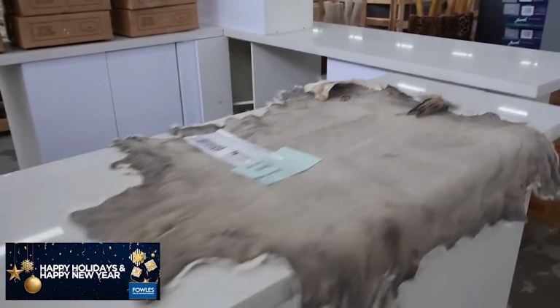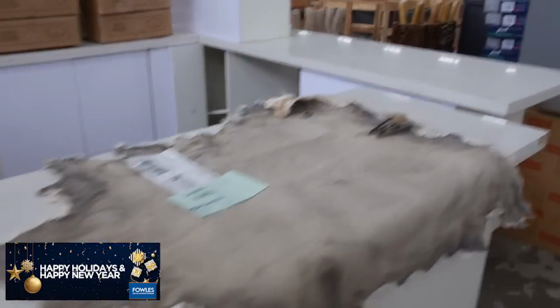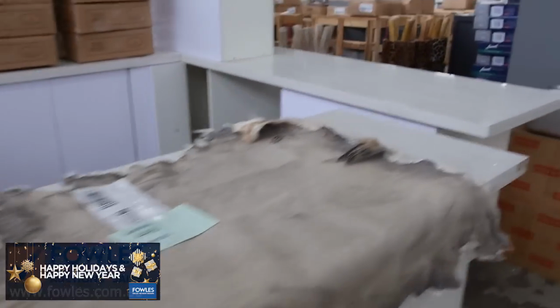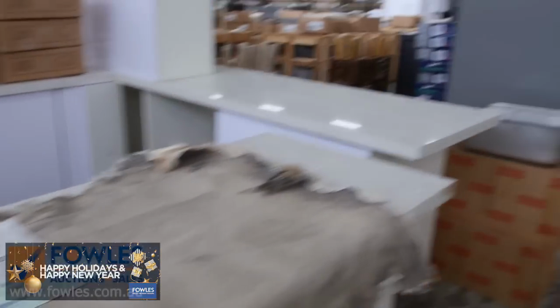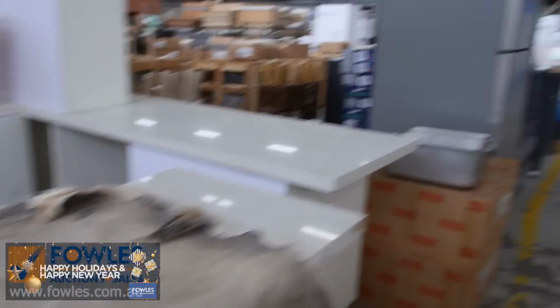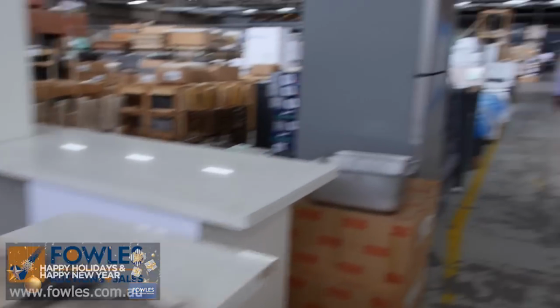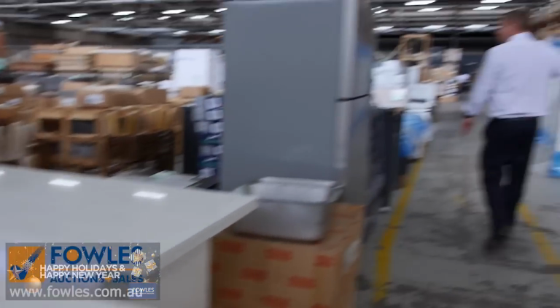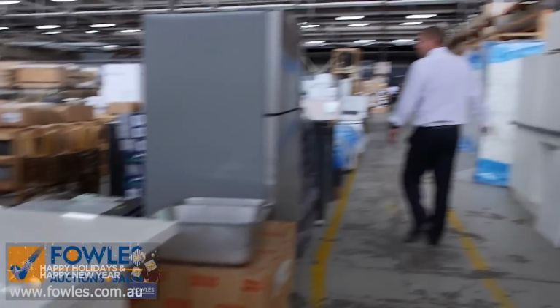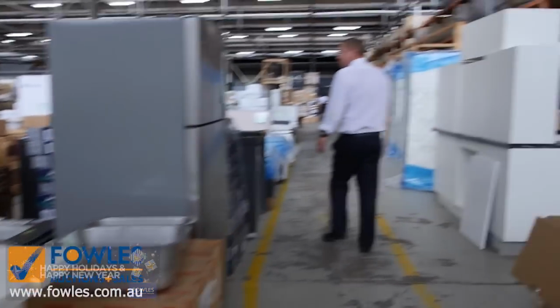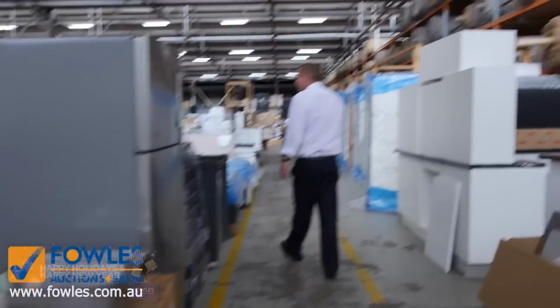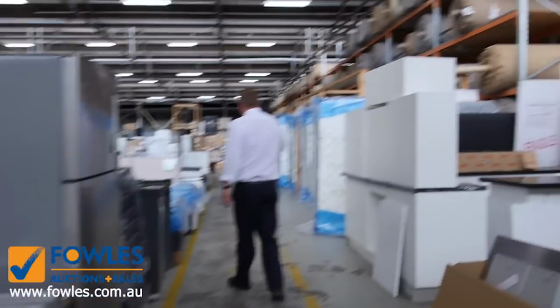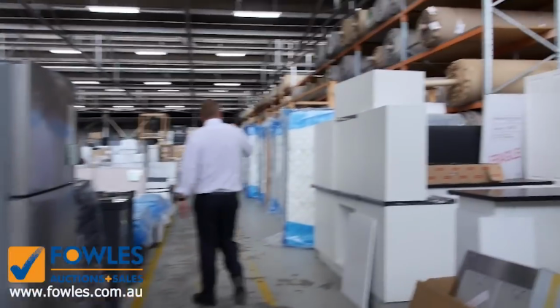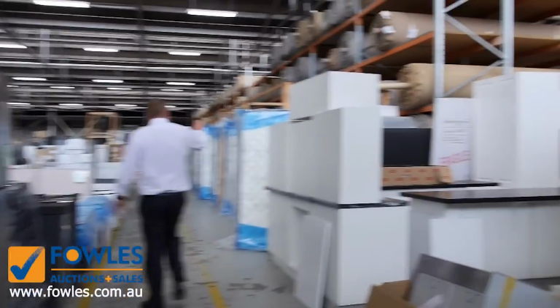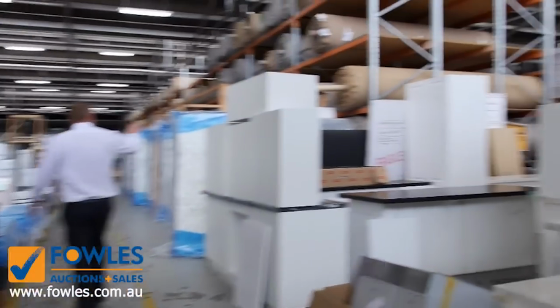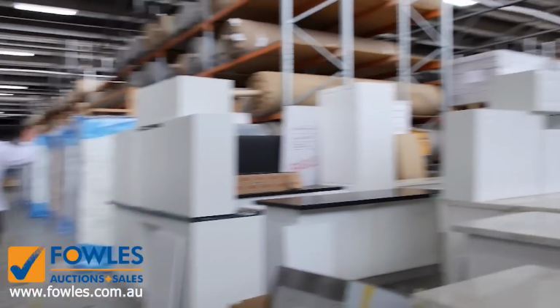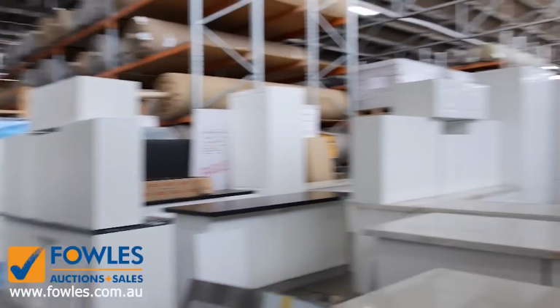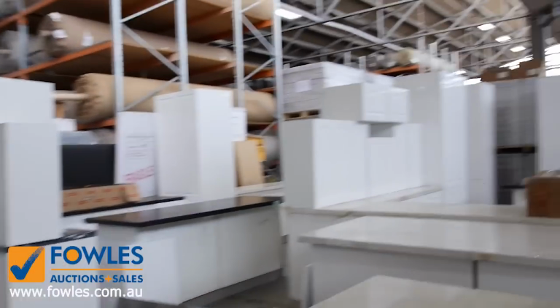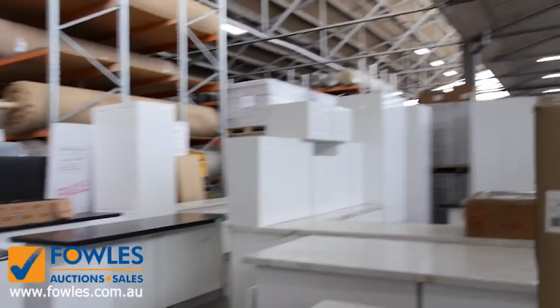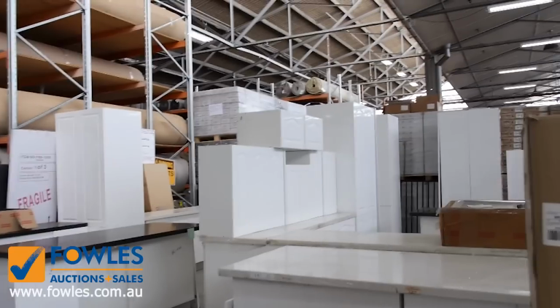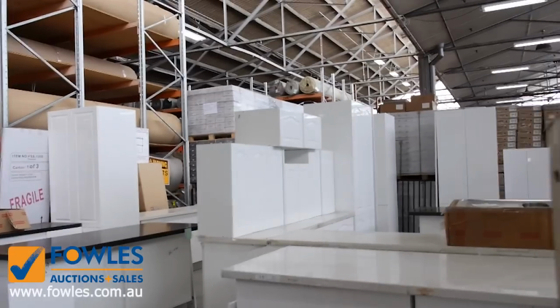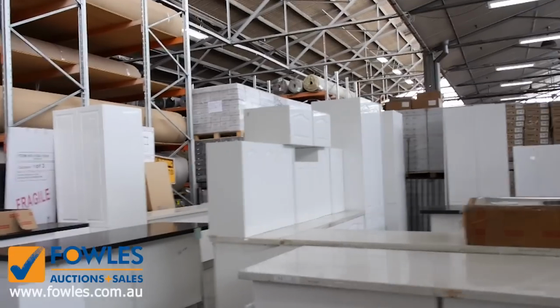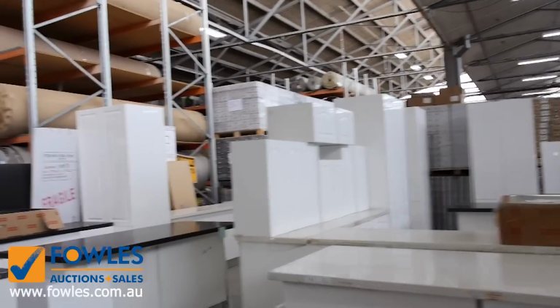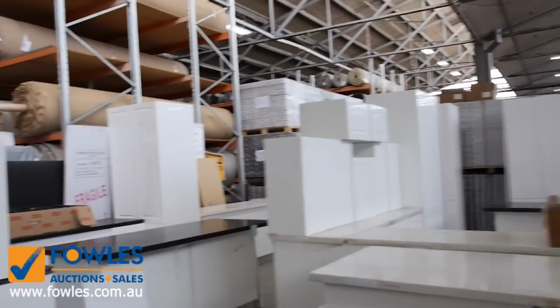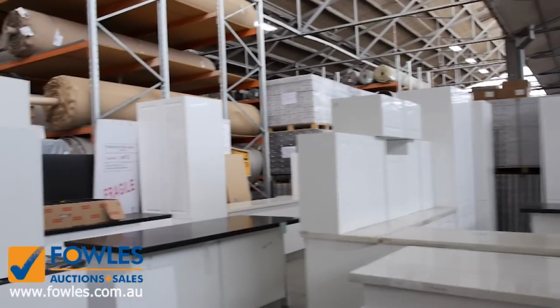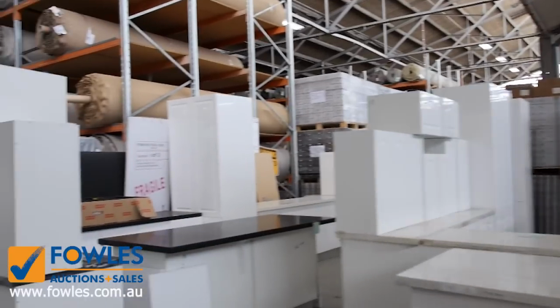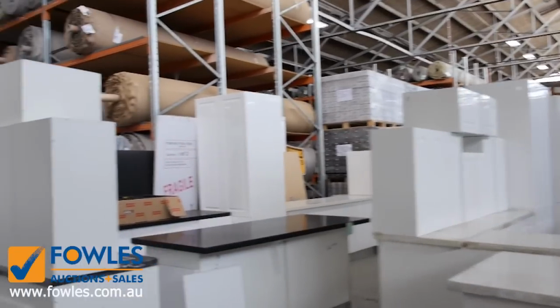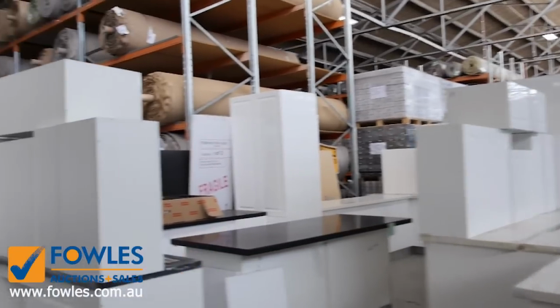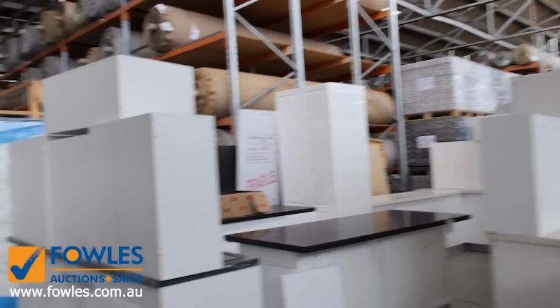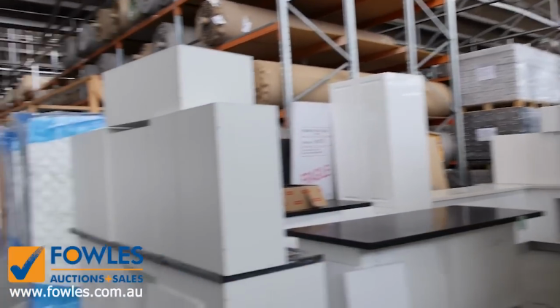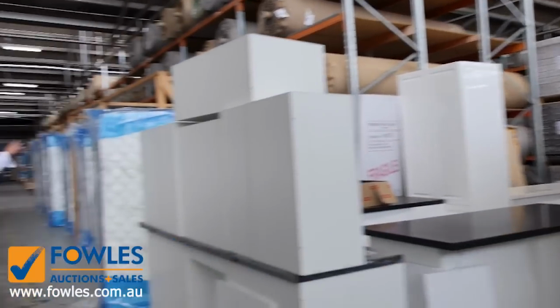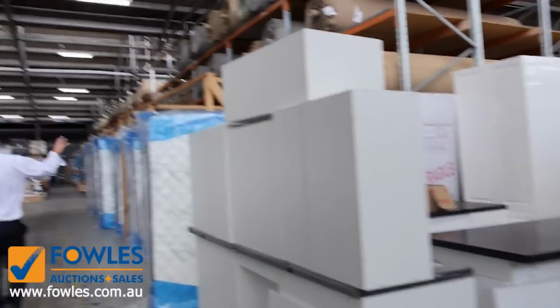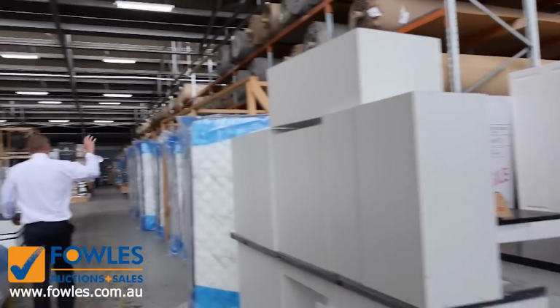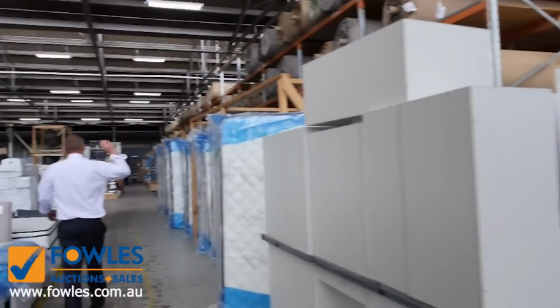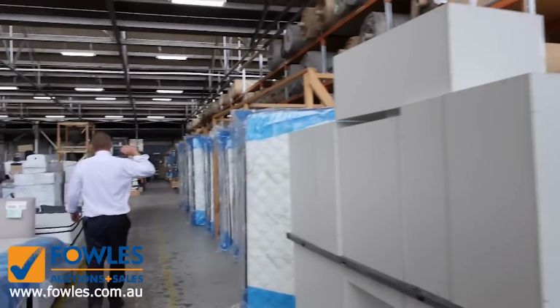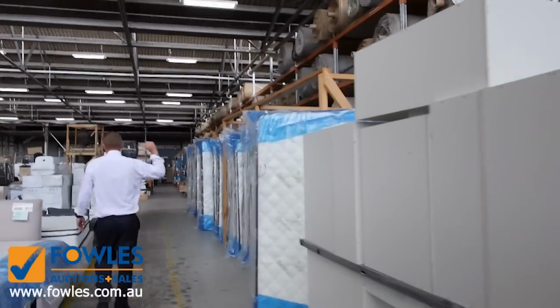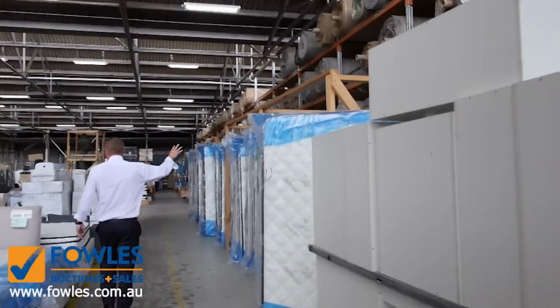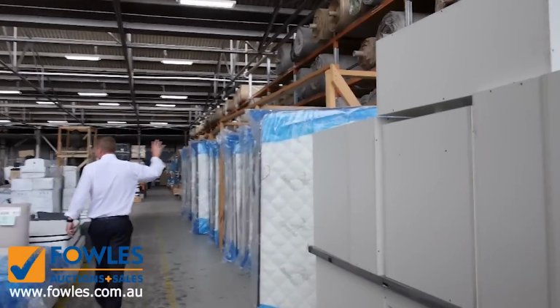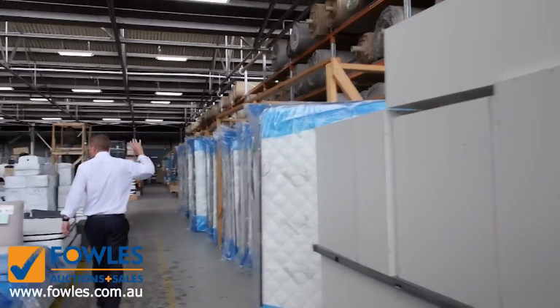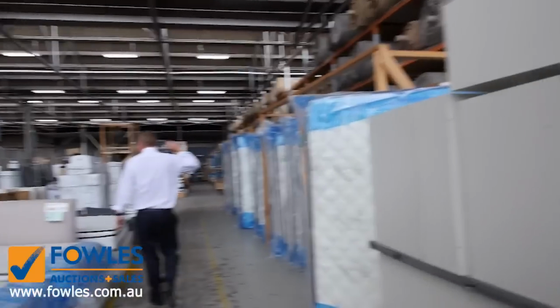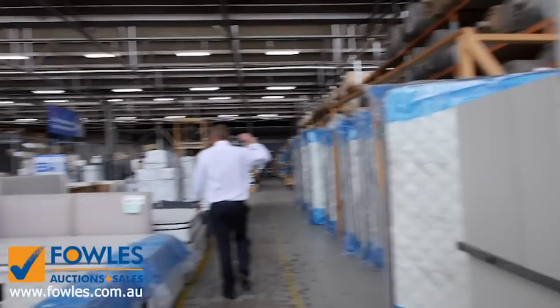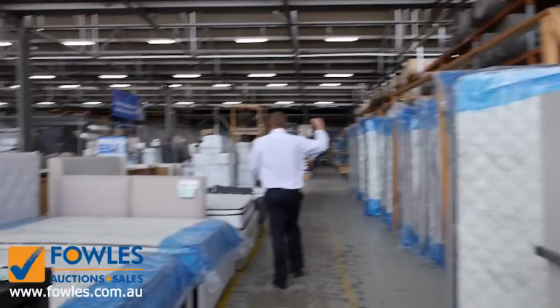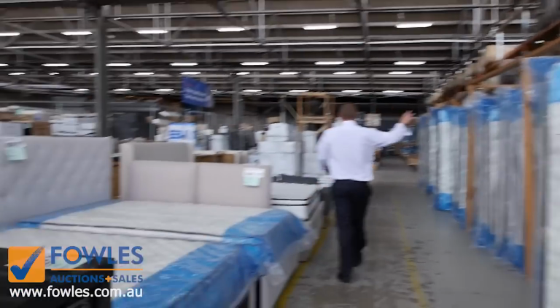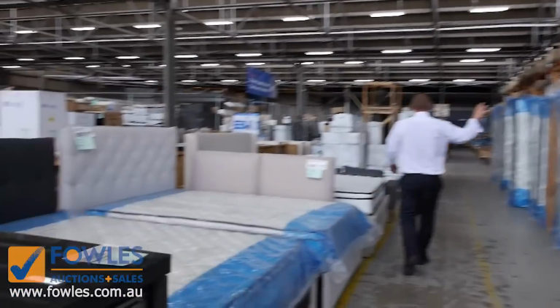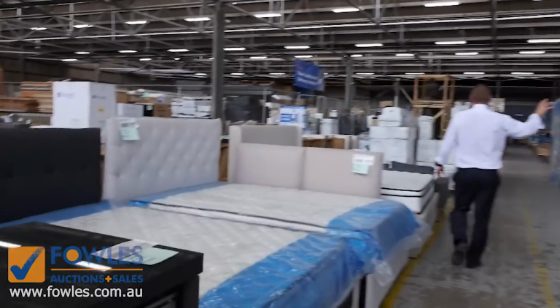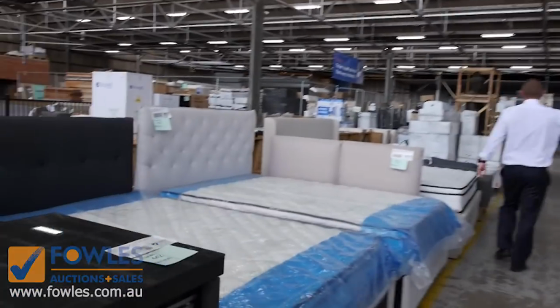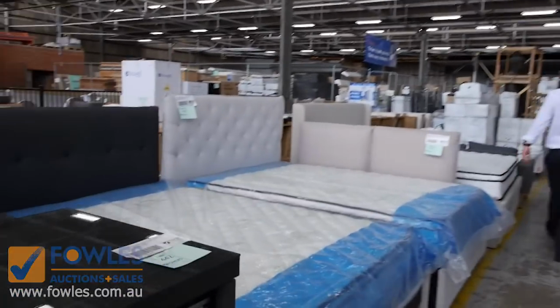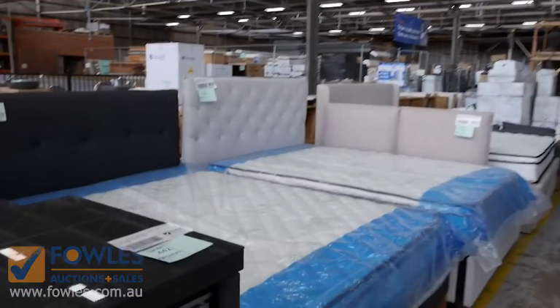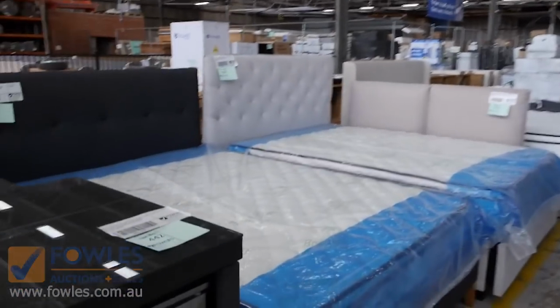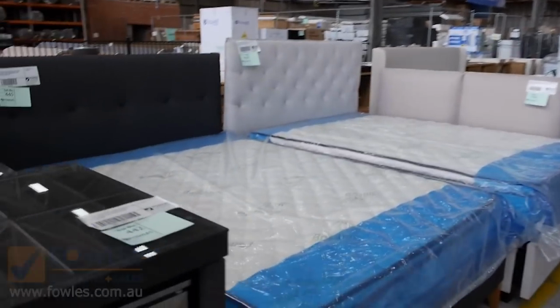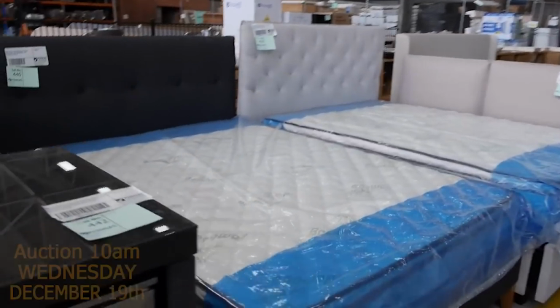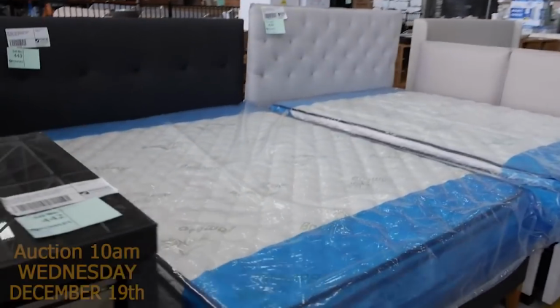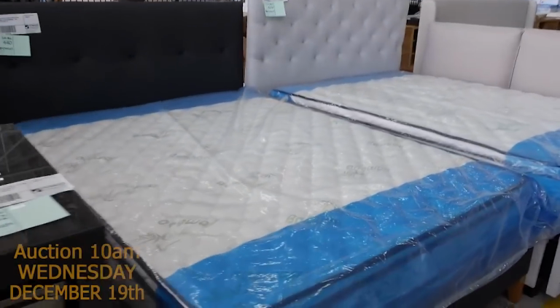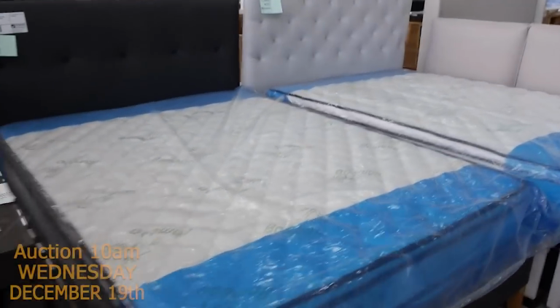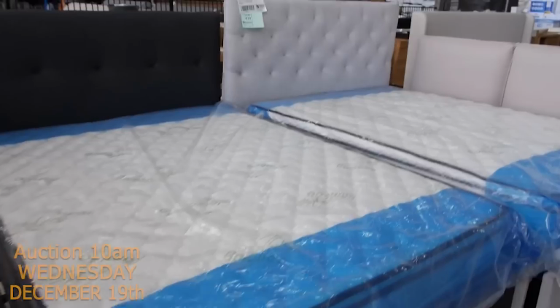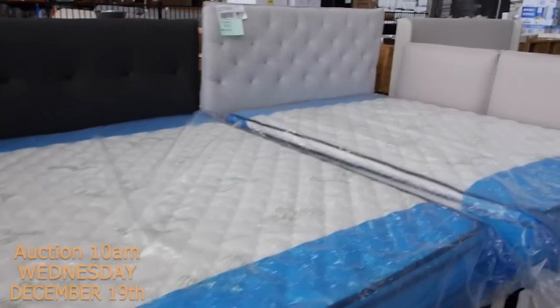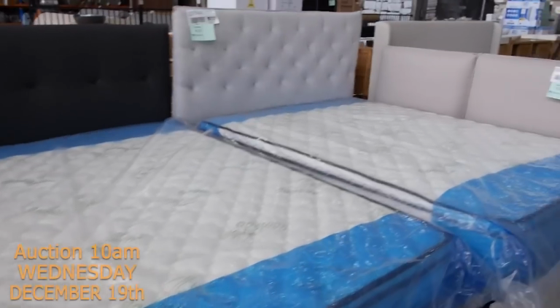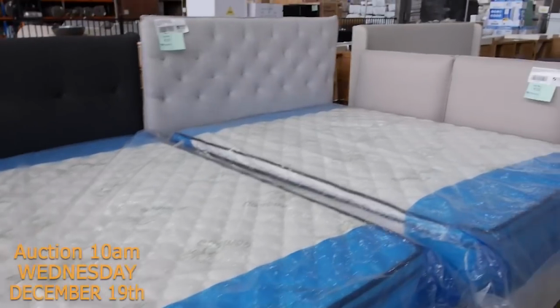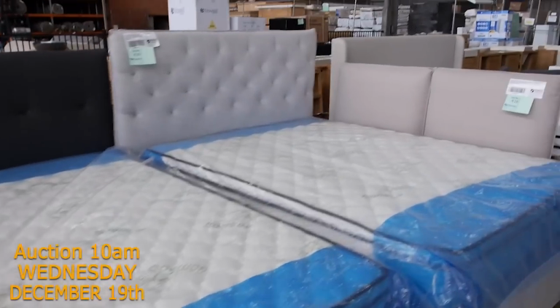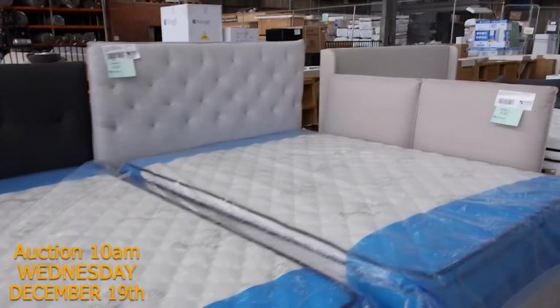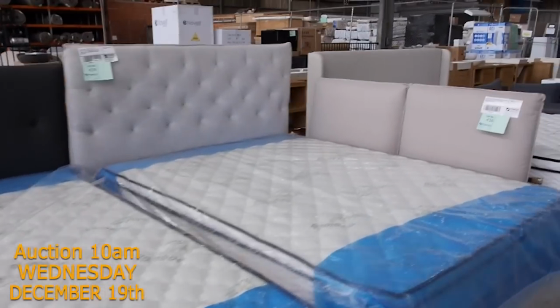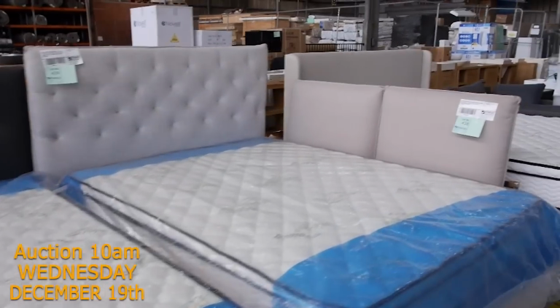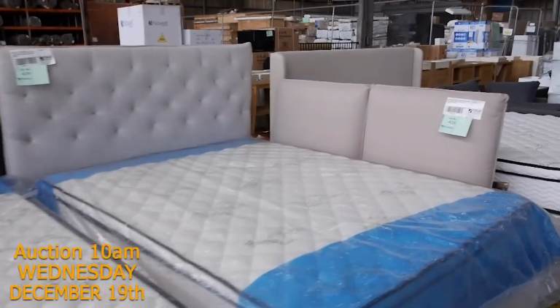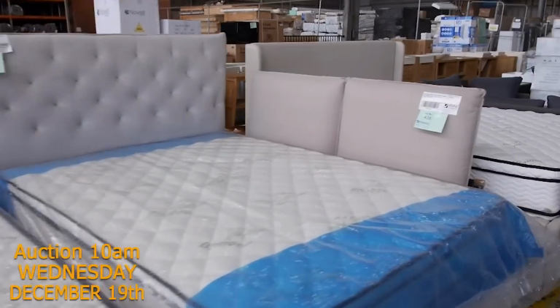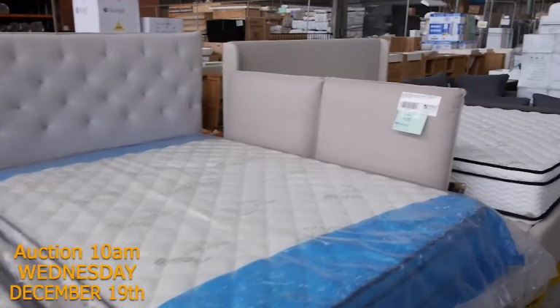More kitchens, stacks and stacks of mattresses — king size, queen size and double. Tomorrow more outdoor furniture as well.